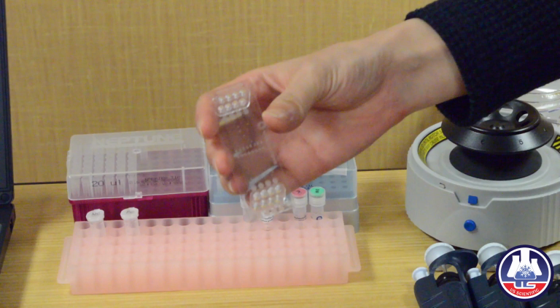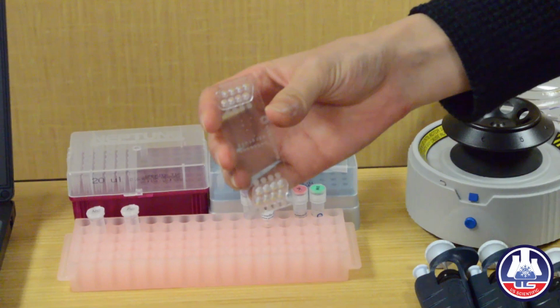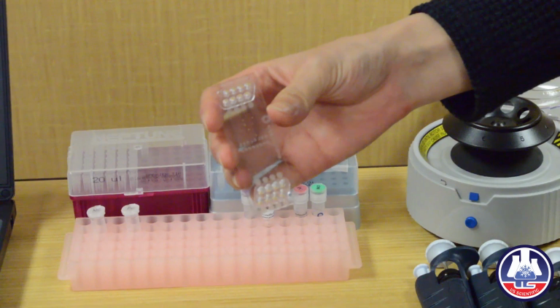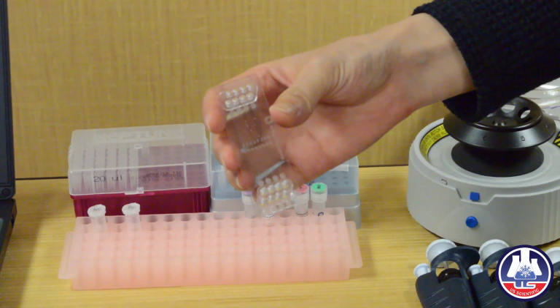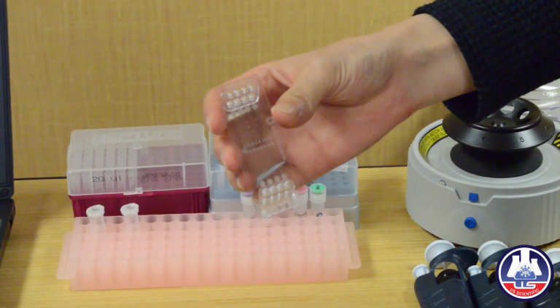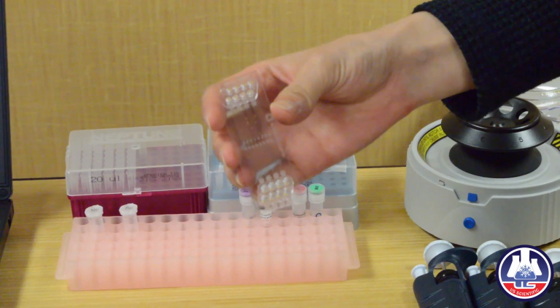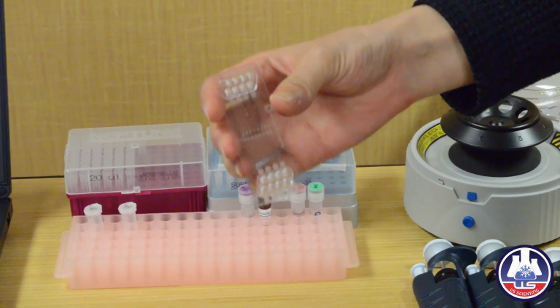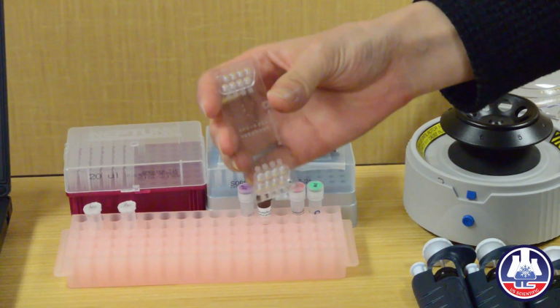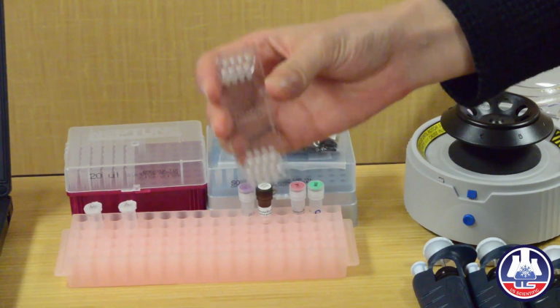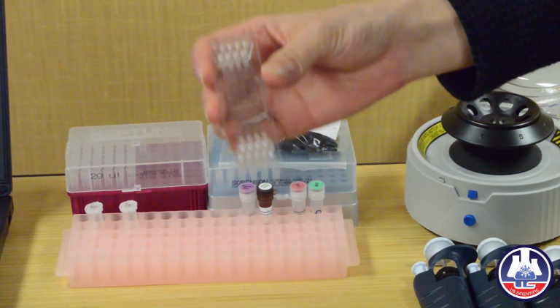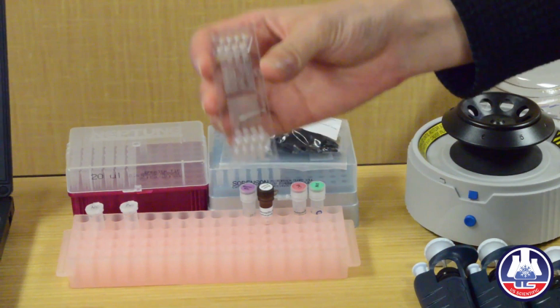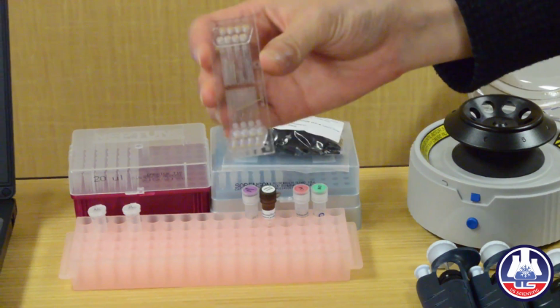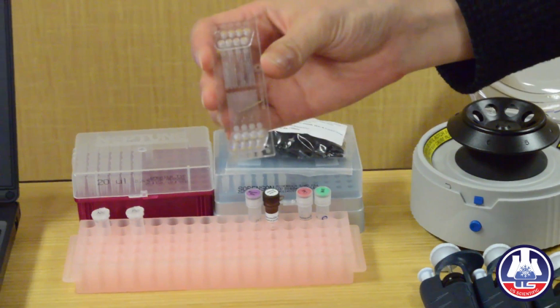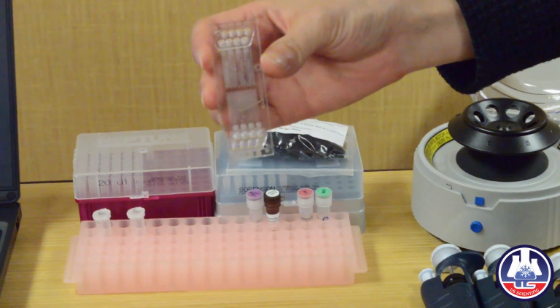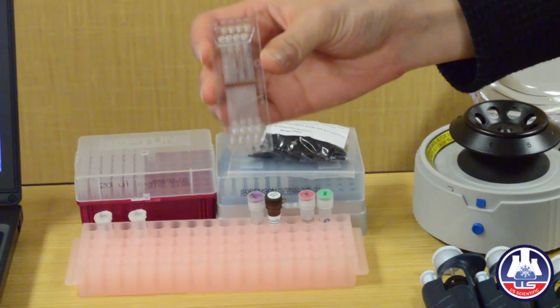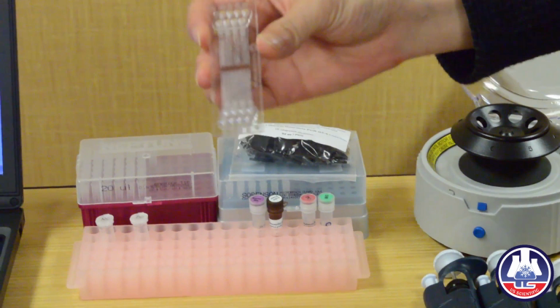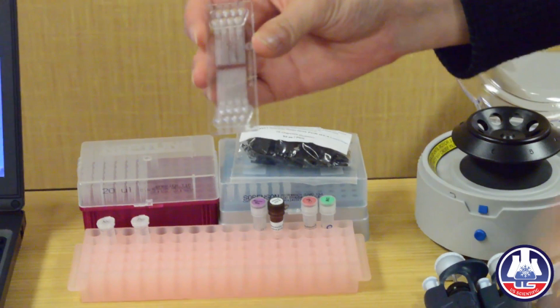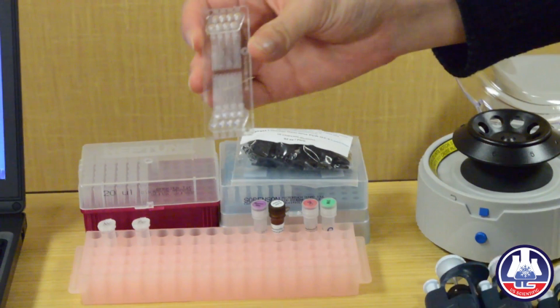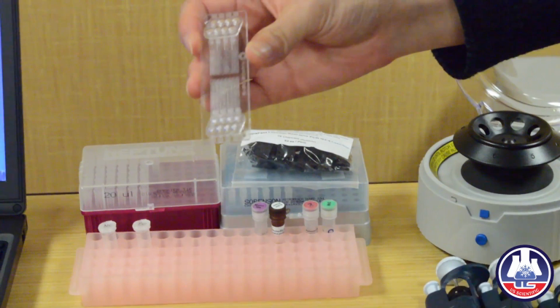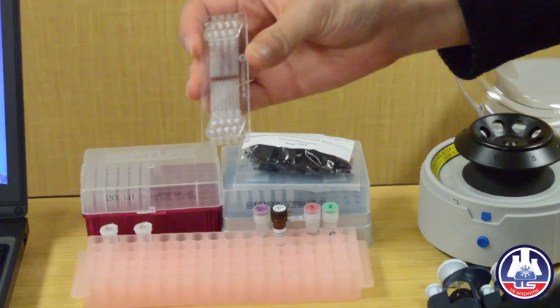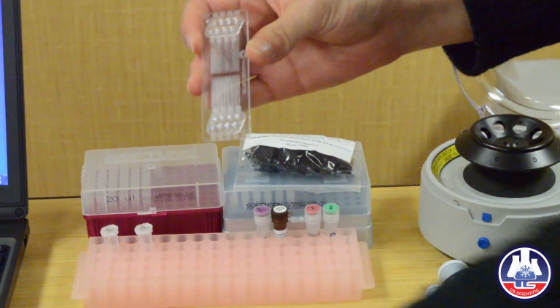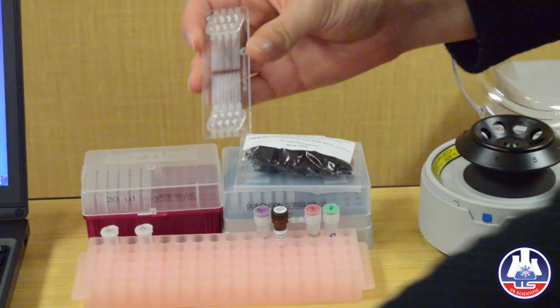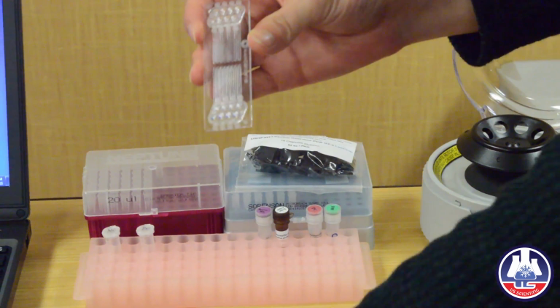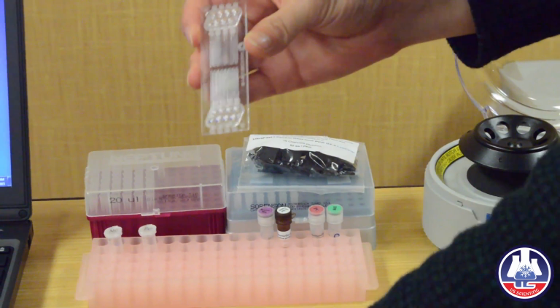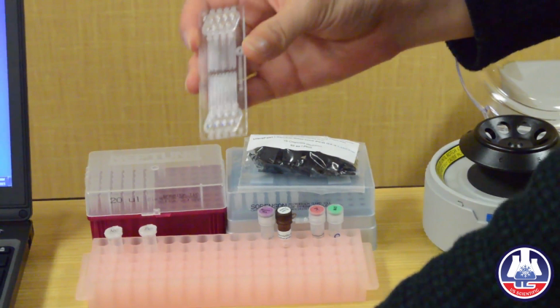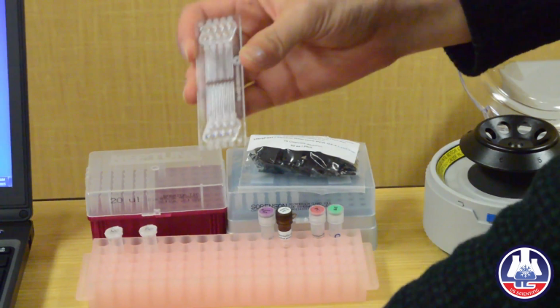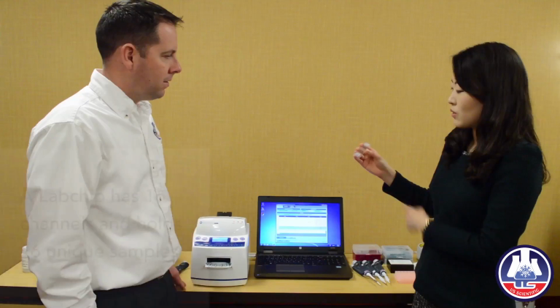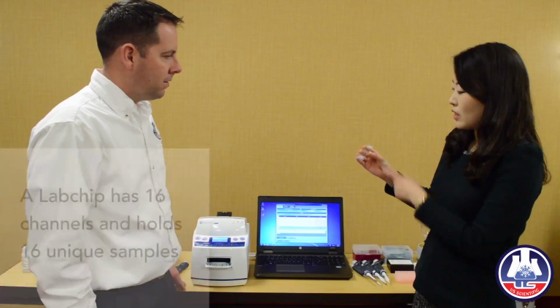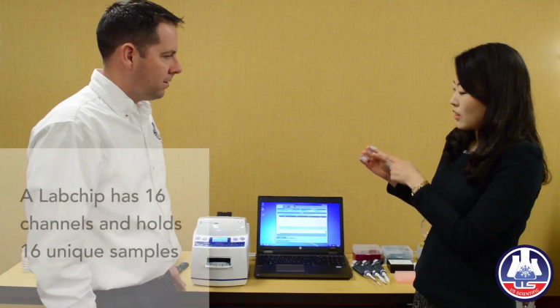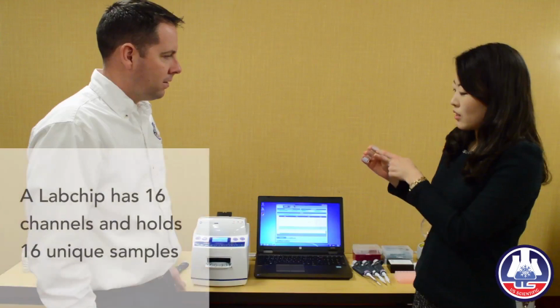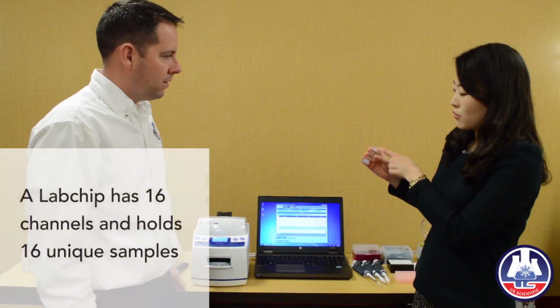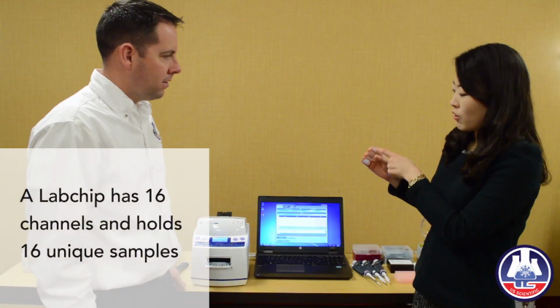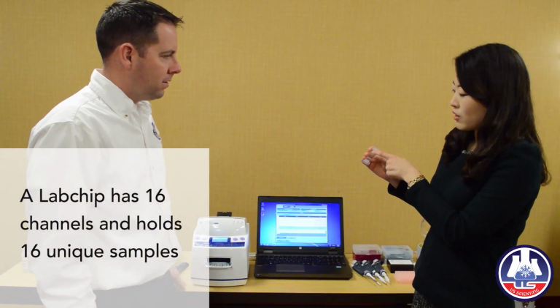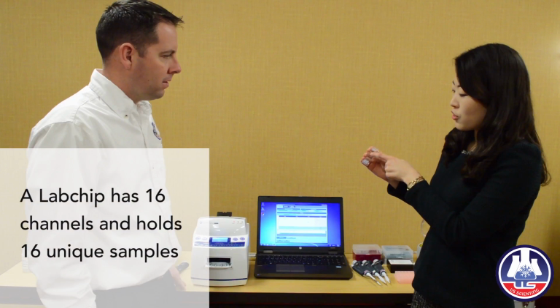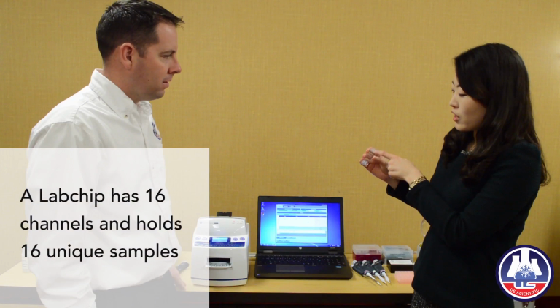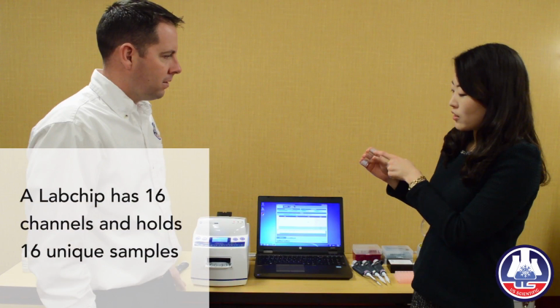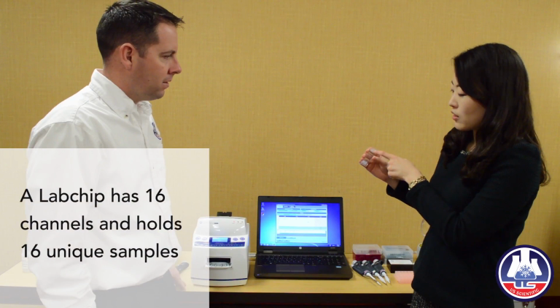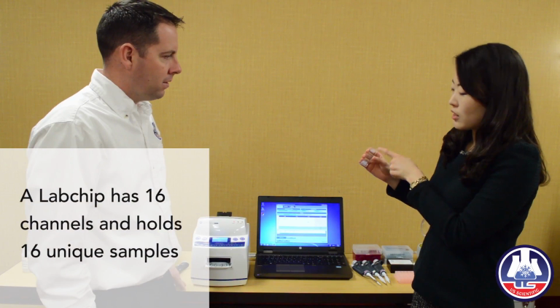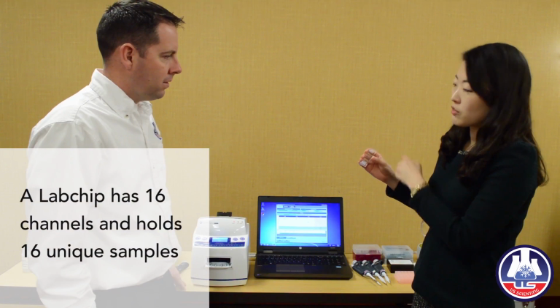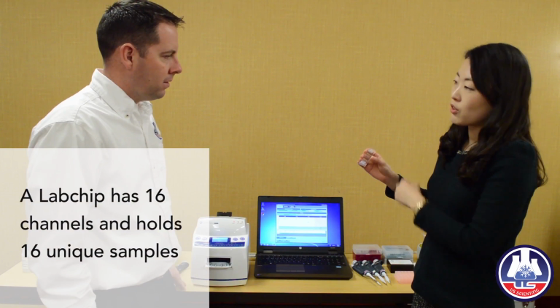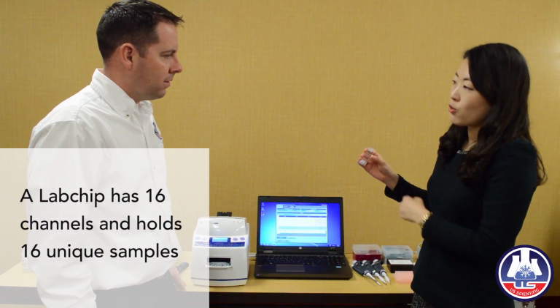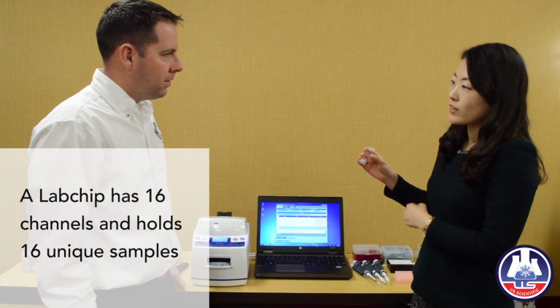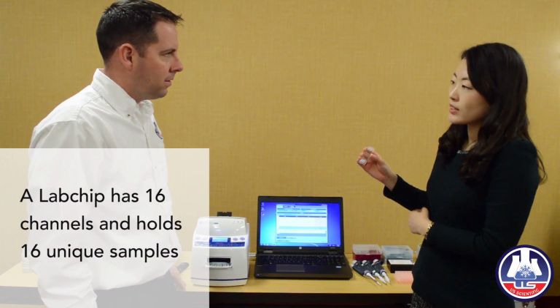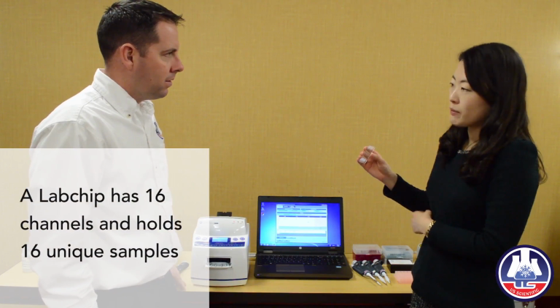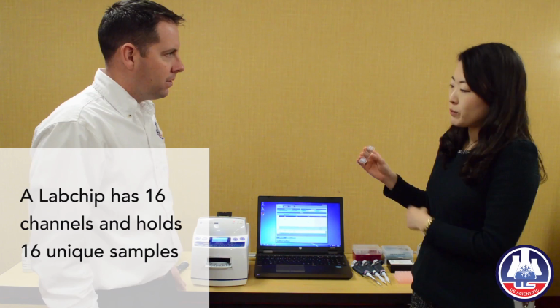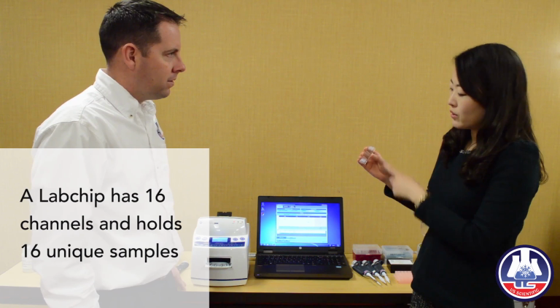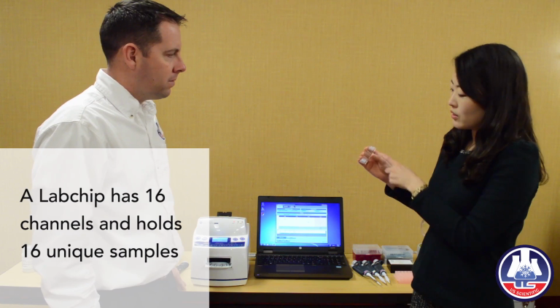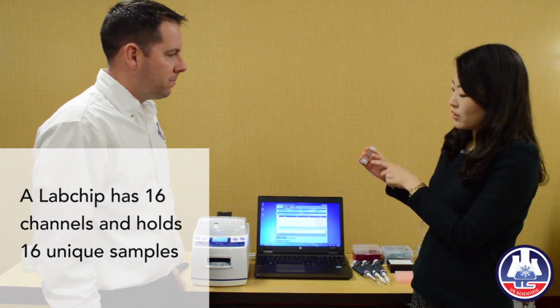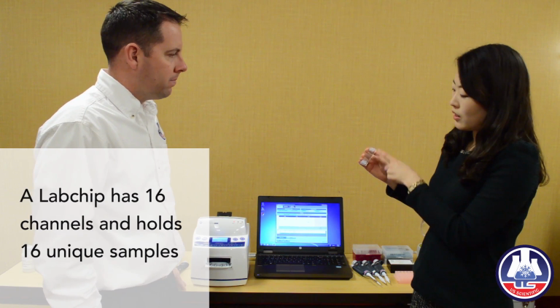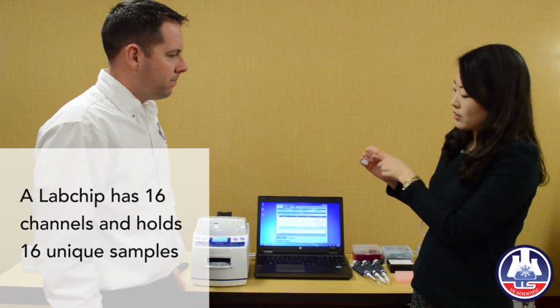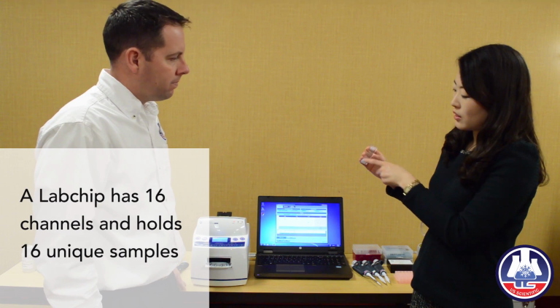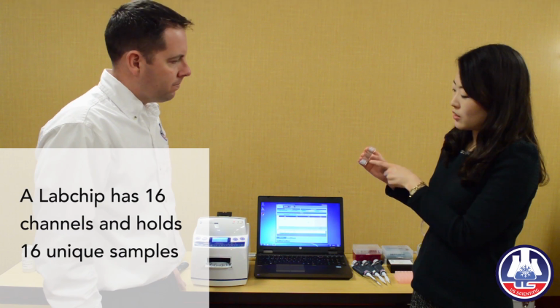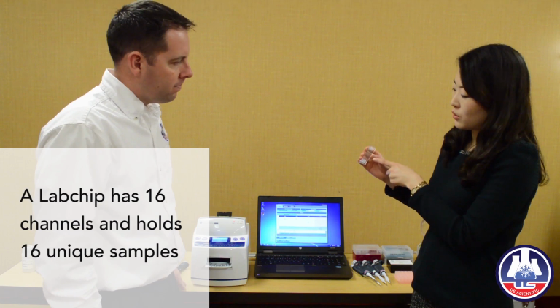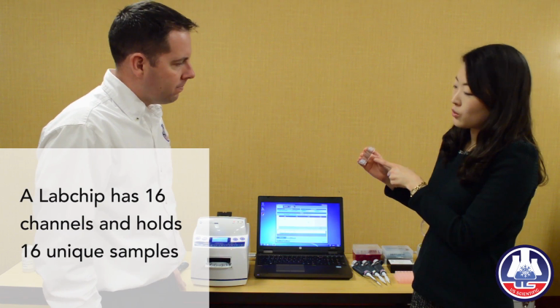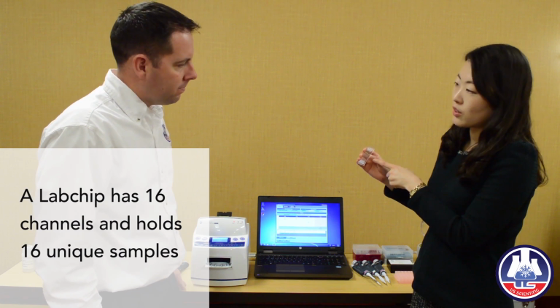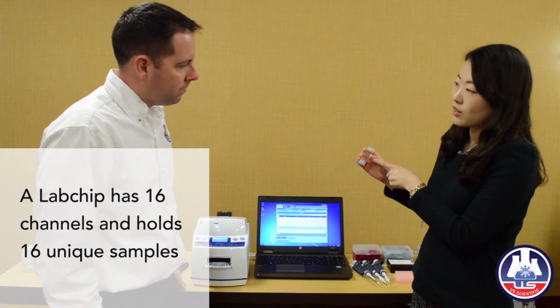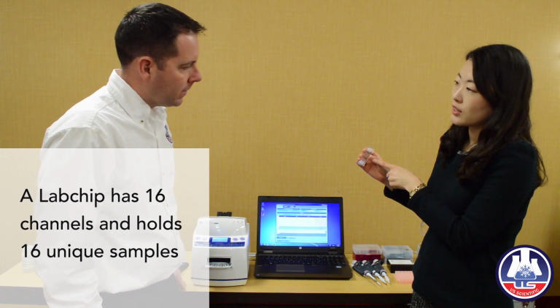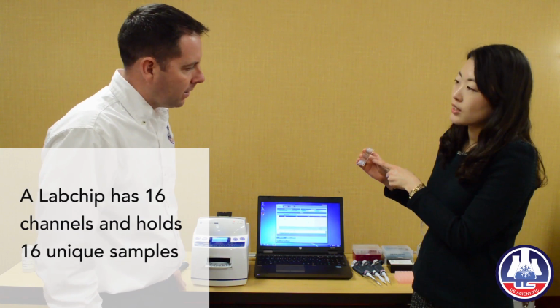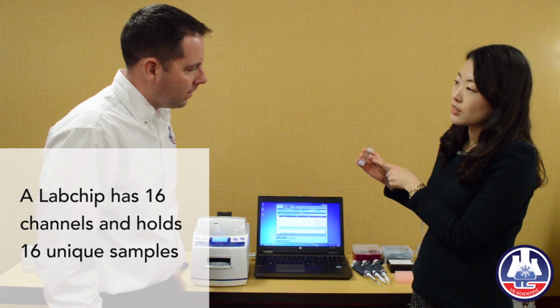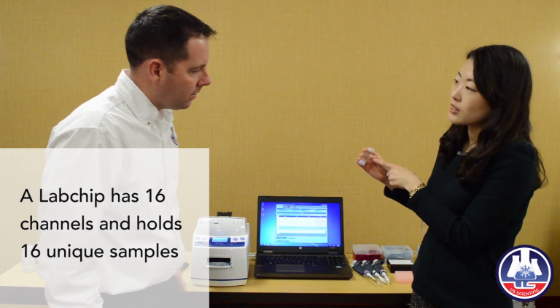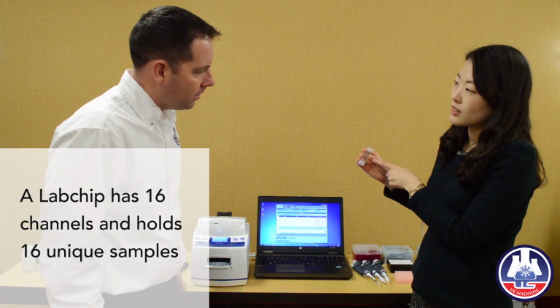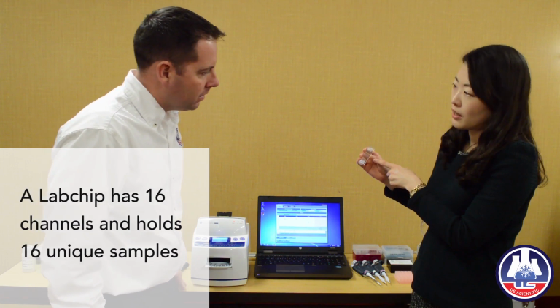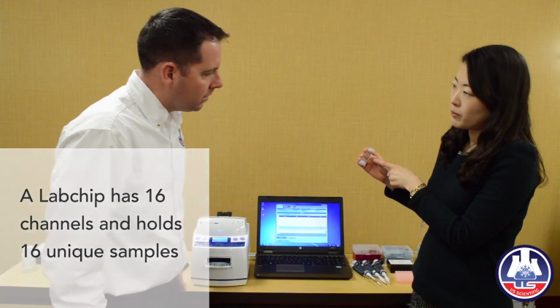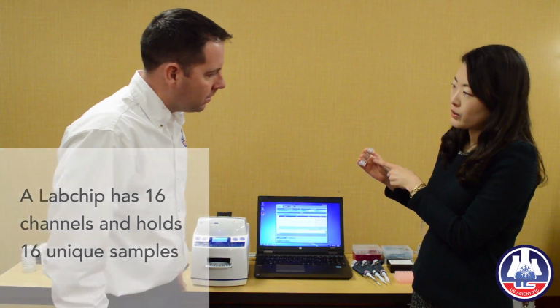This is the electrical connection for our real-time PCR. One channel is for one sample, and this is totally 16 samples.